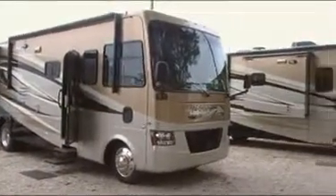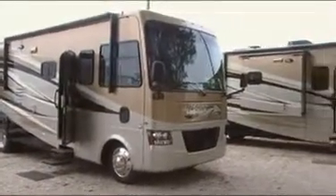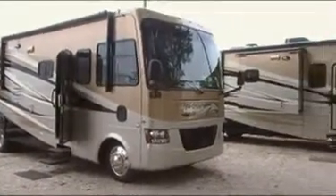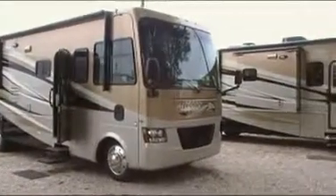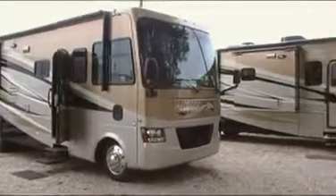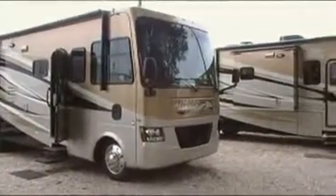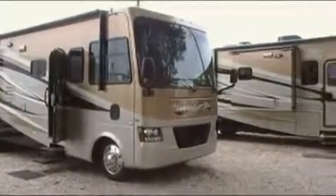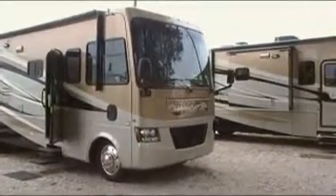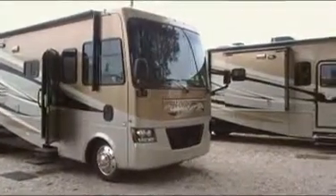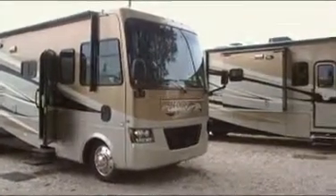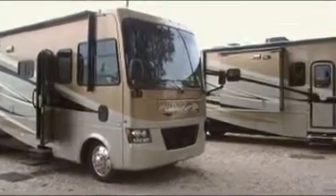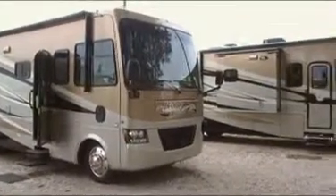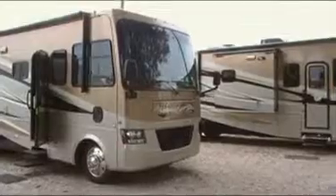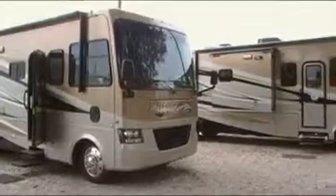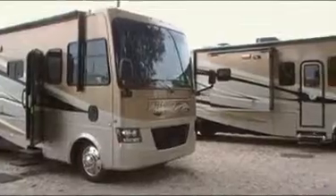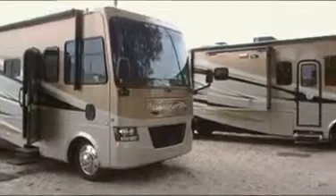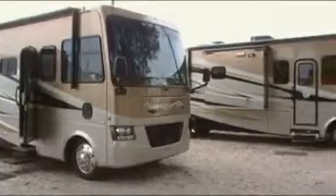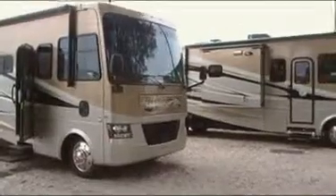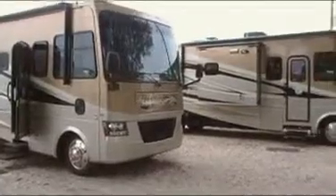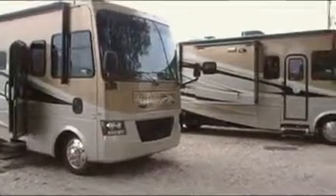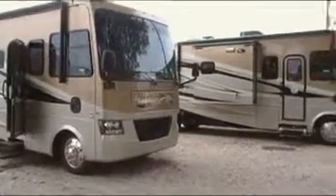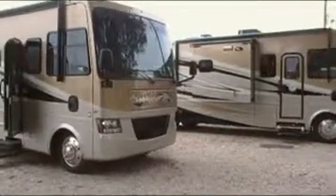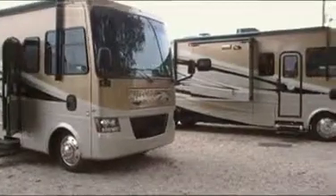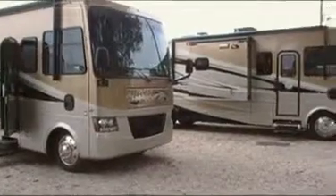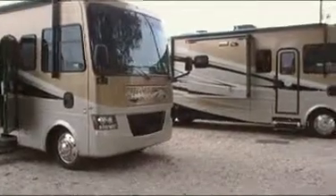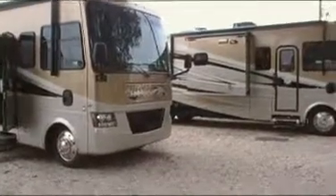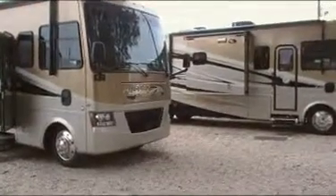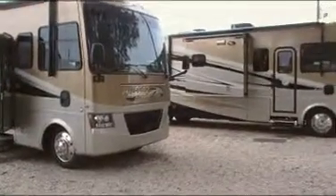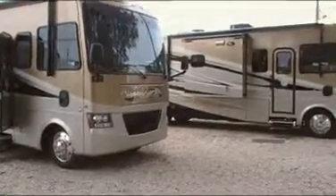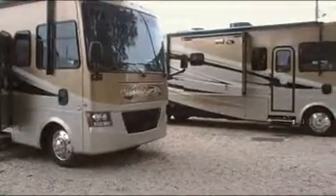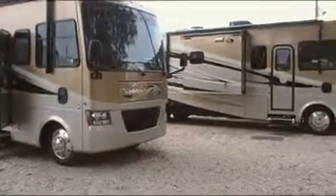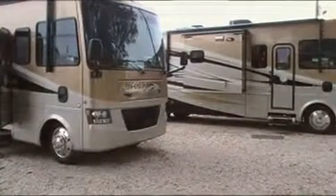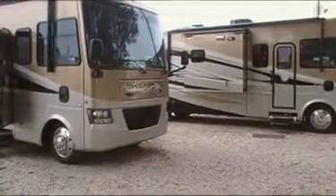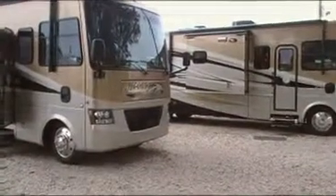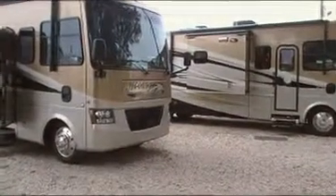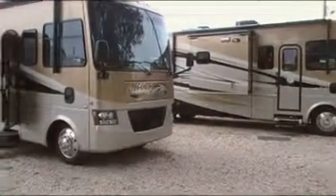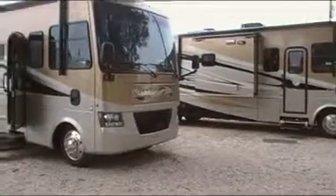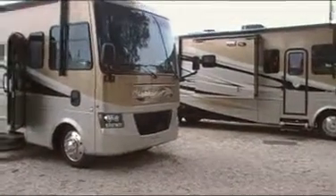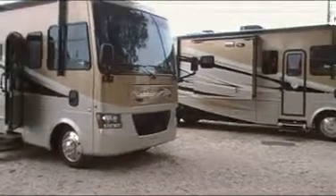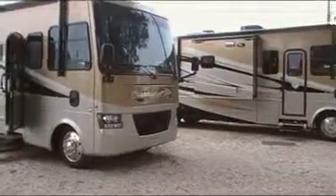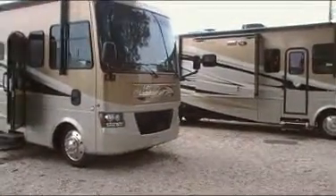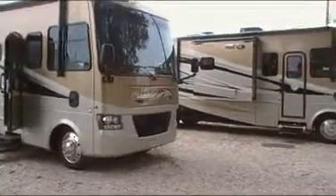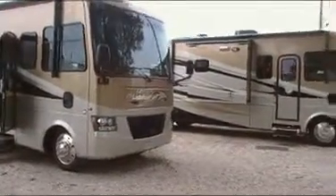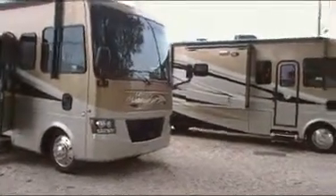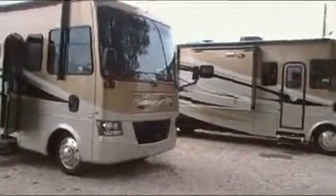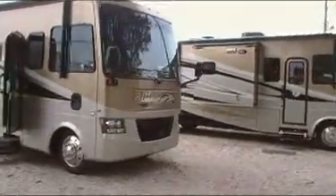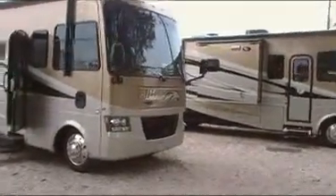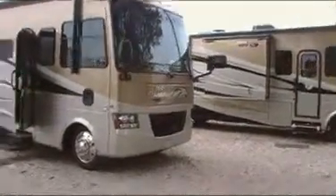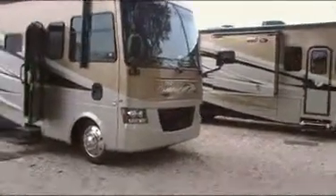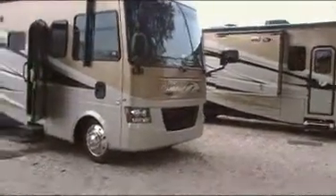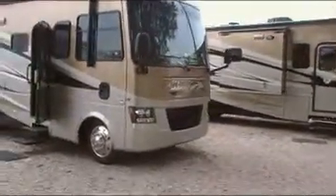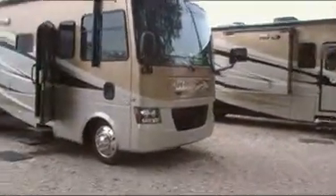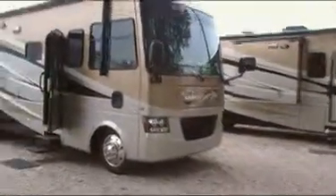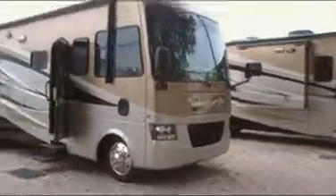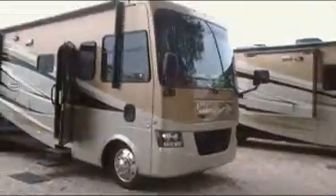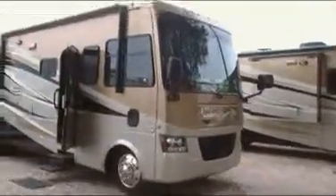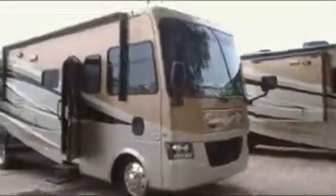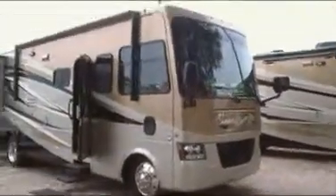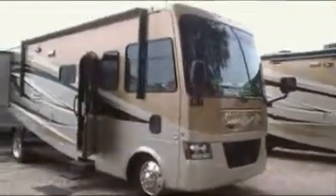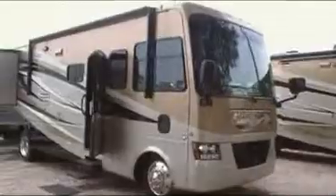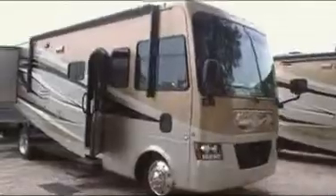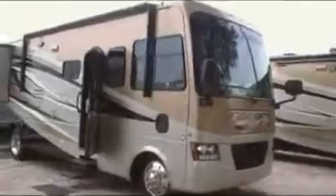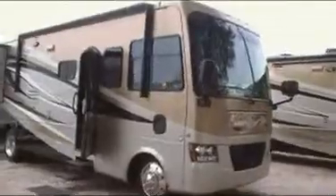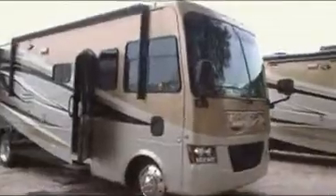So 32 foot, Class A. Yes. And this is gas as well, right? Gas as well. Ford V10 engine.